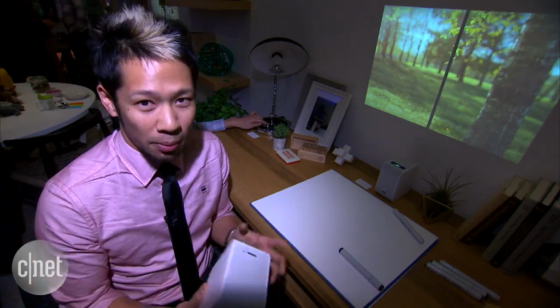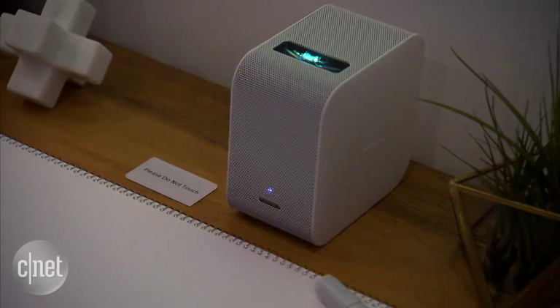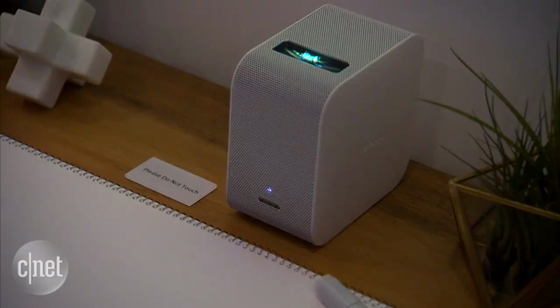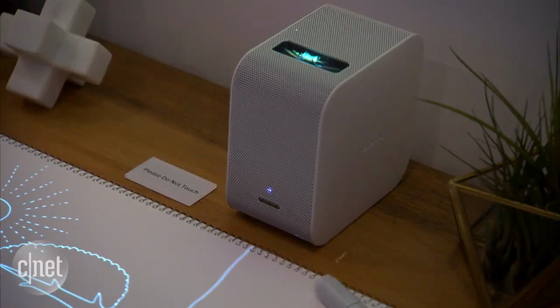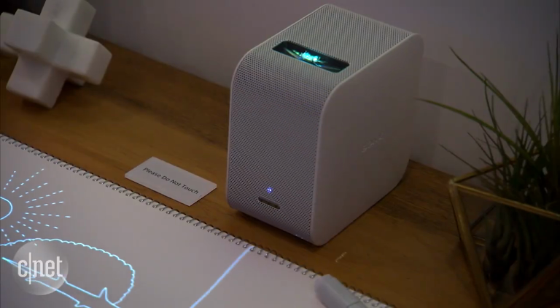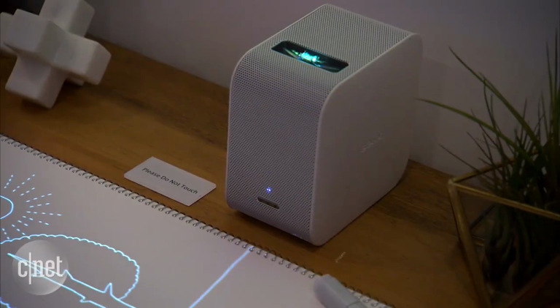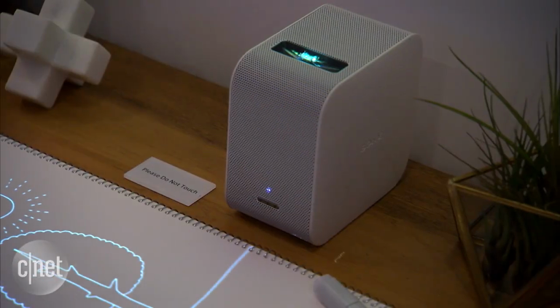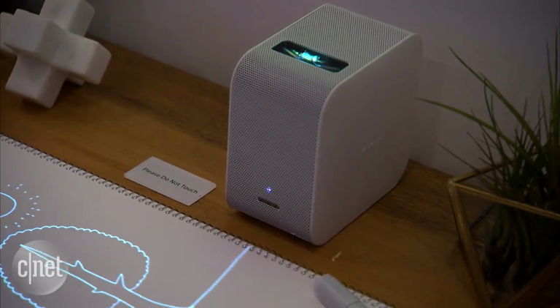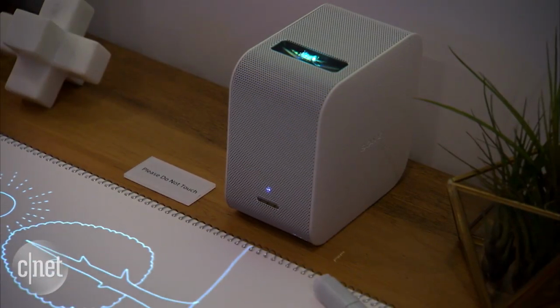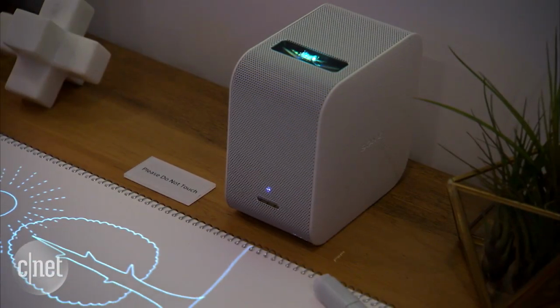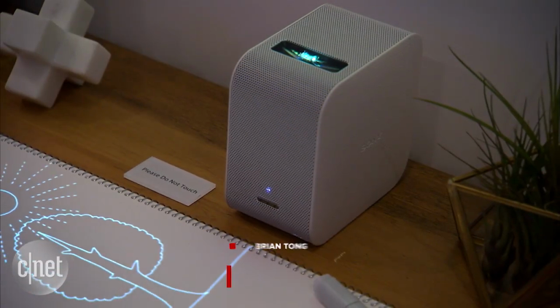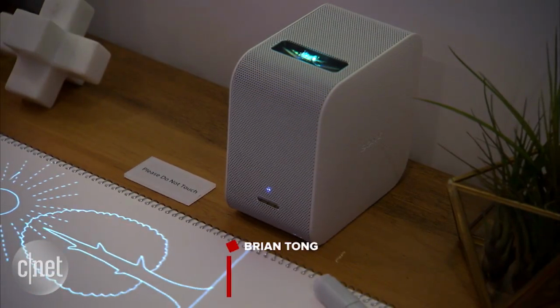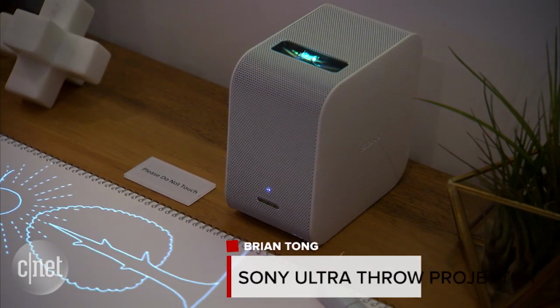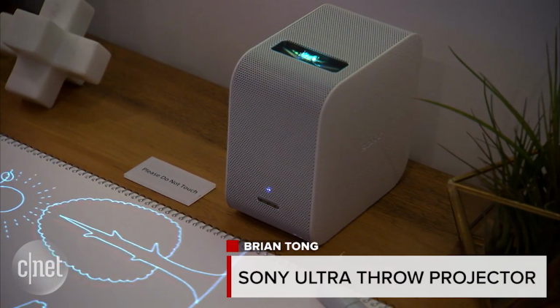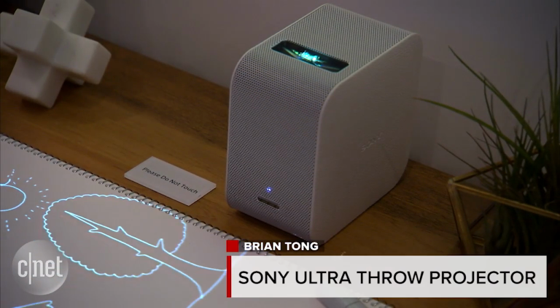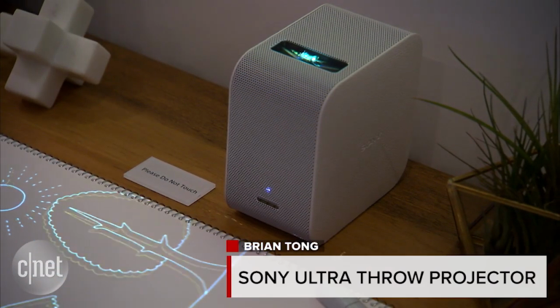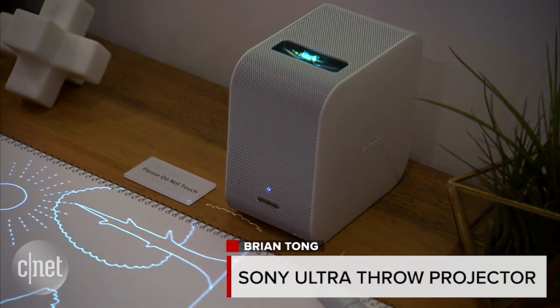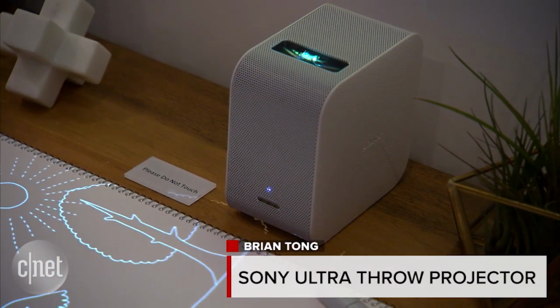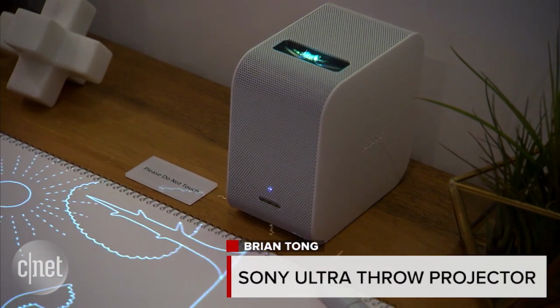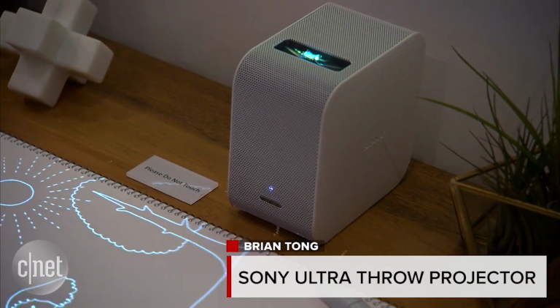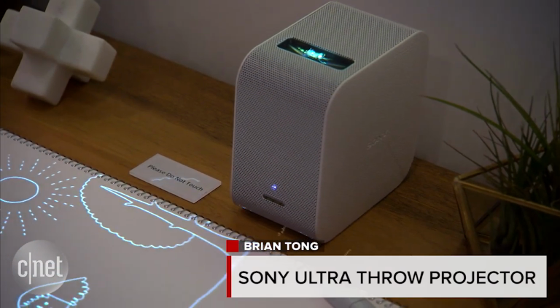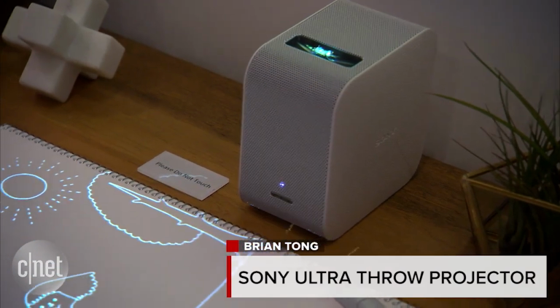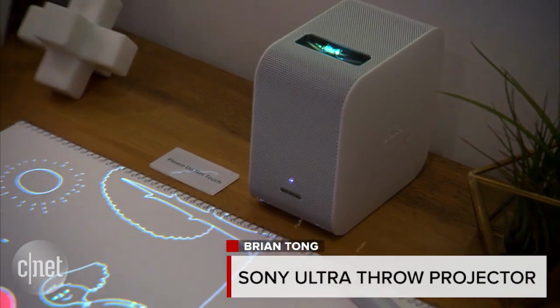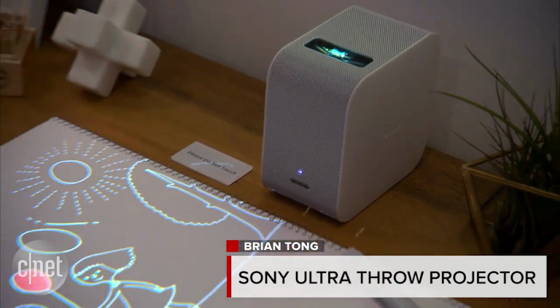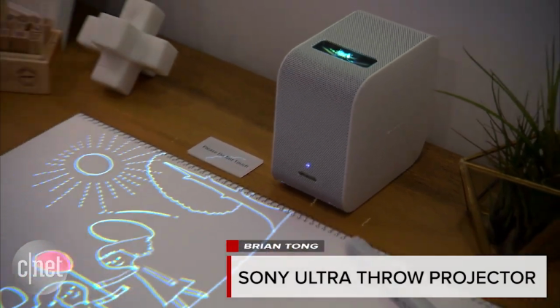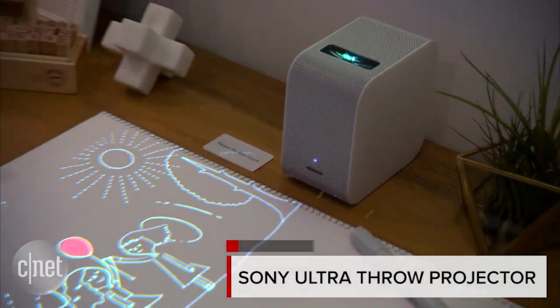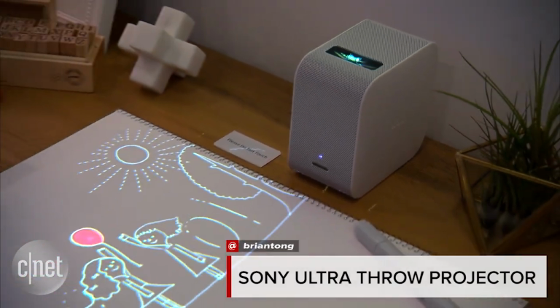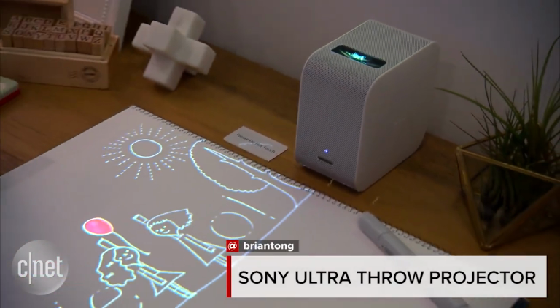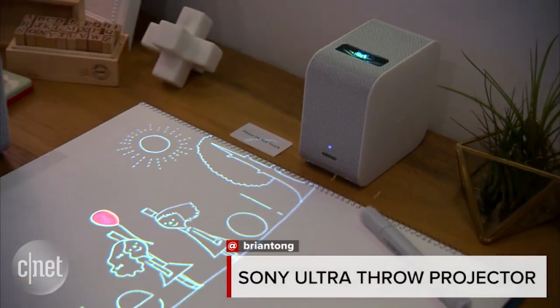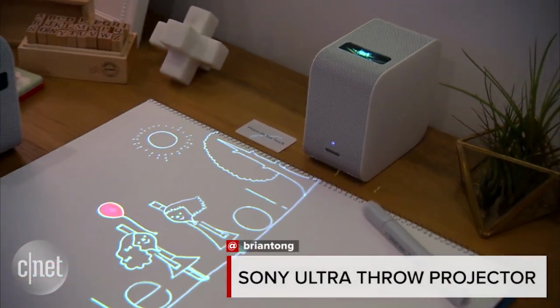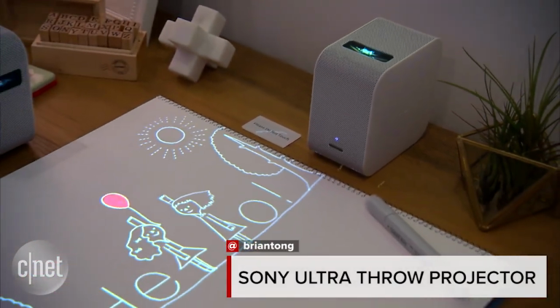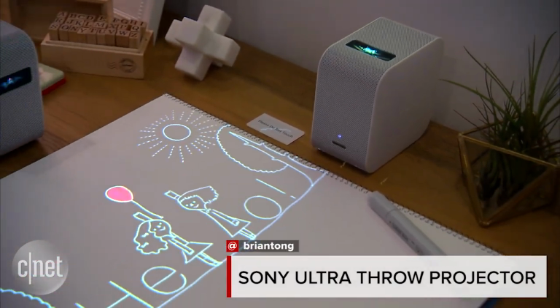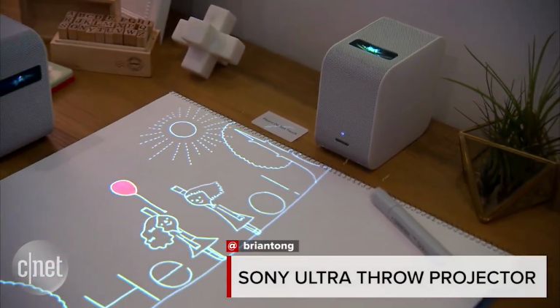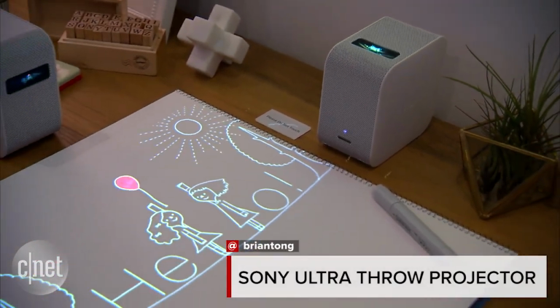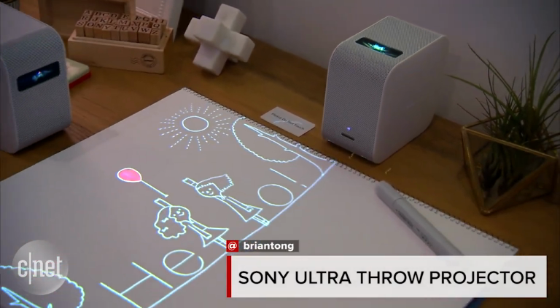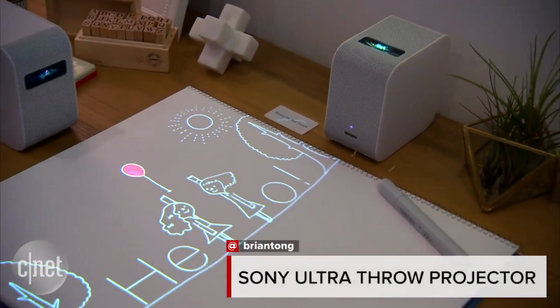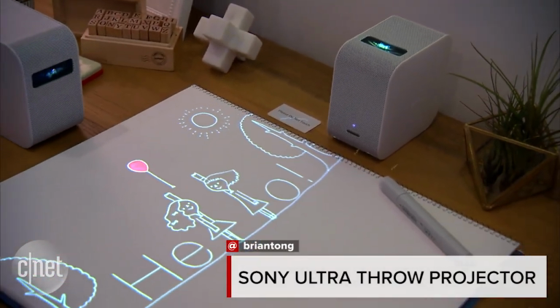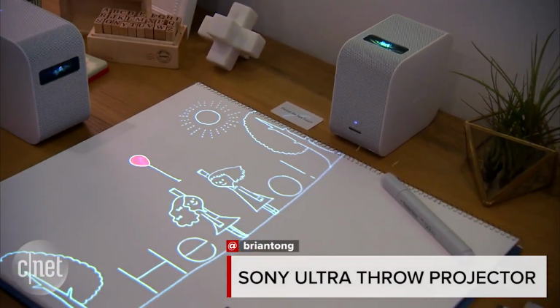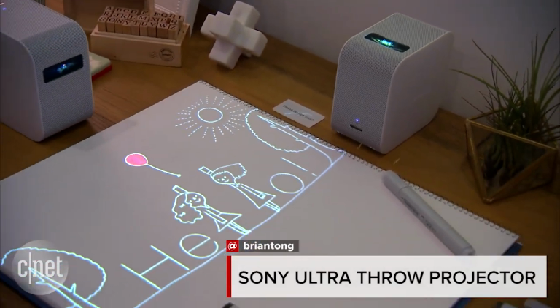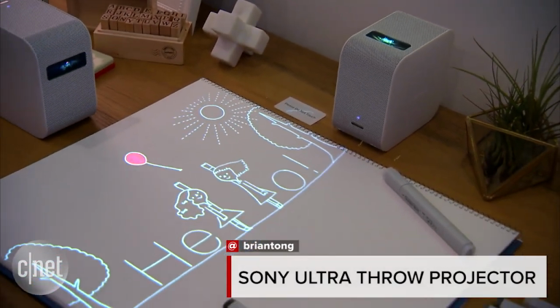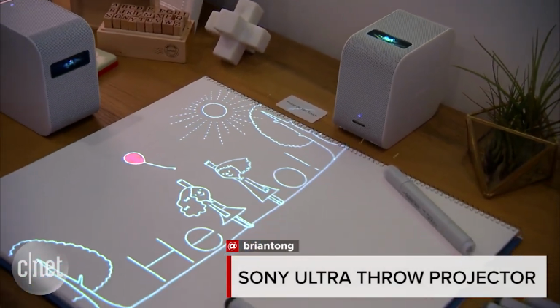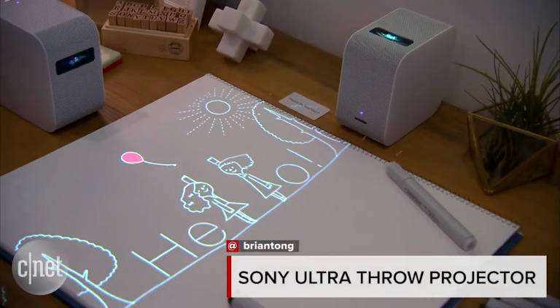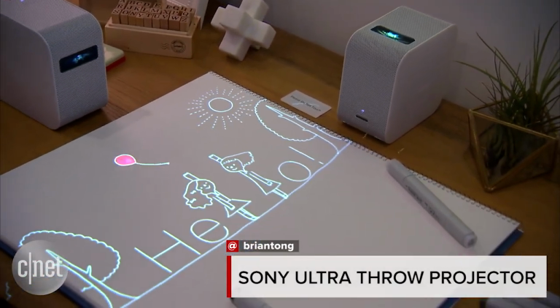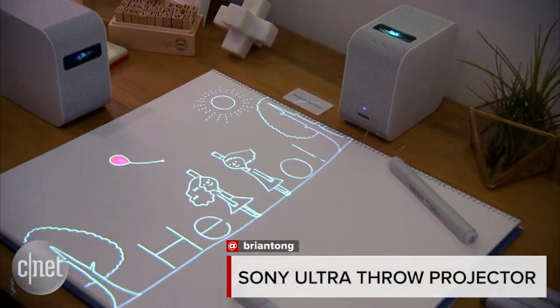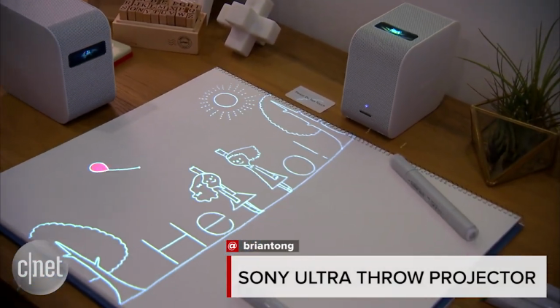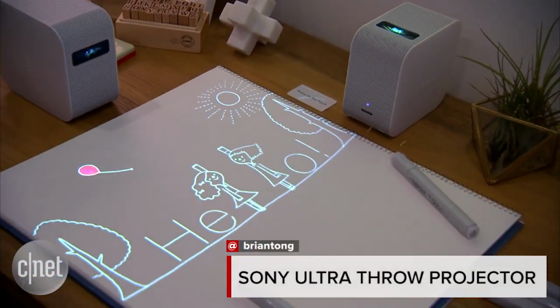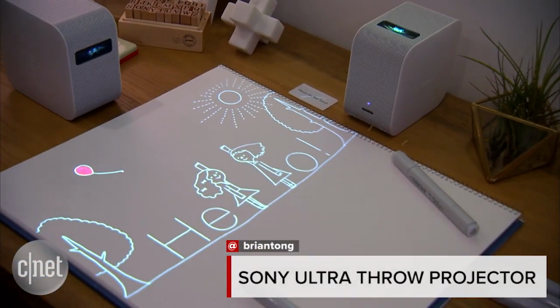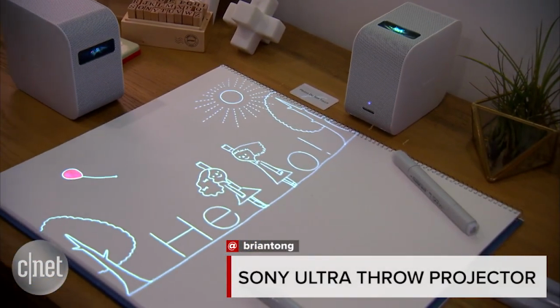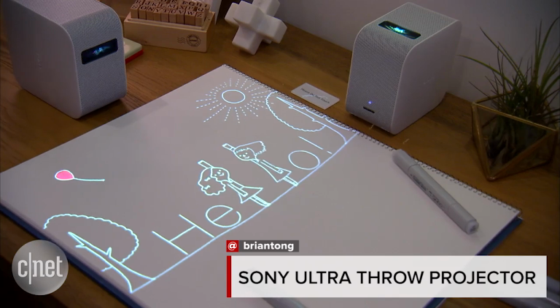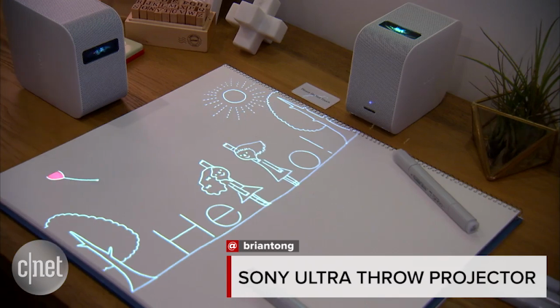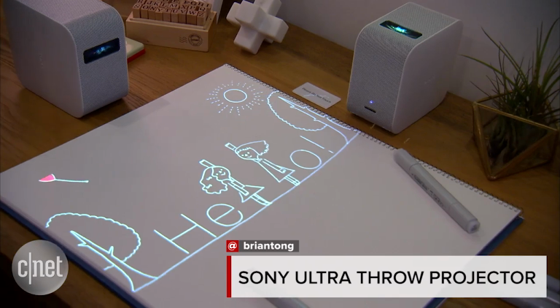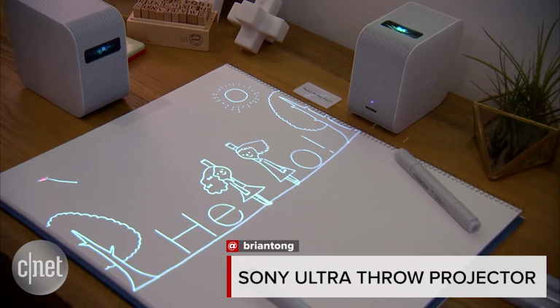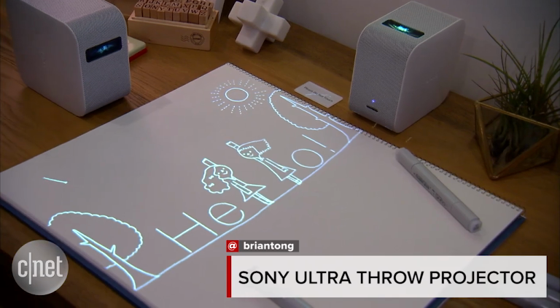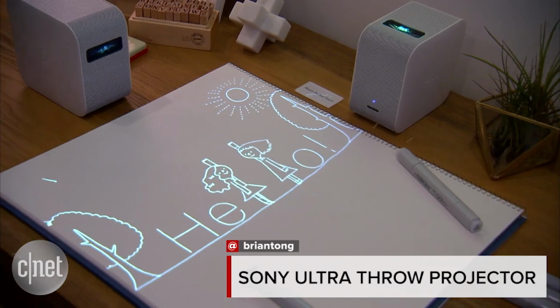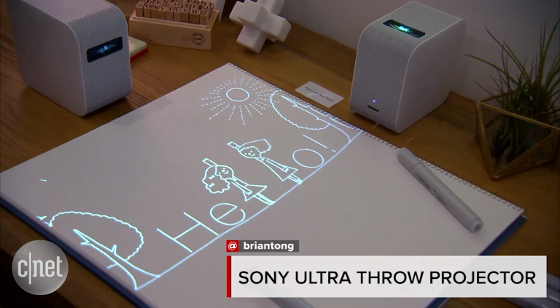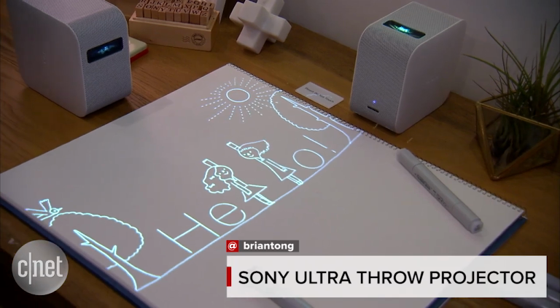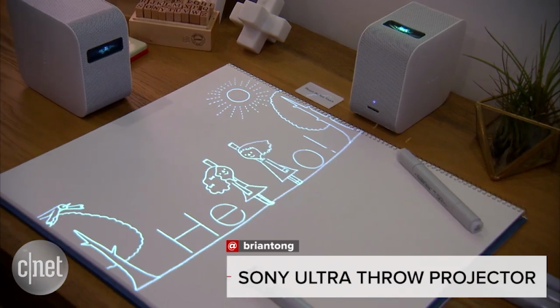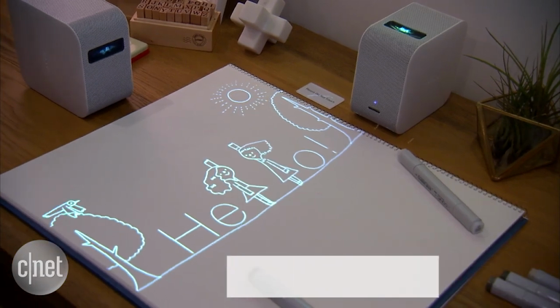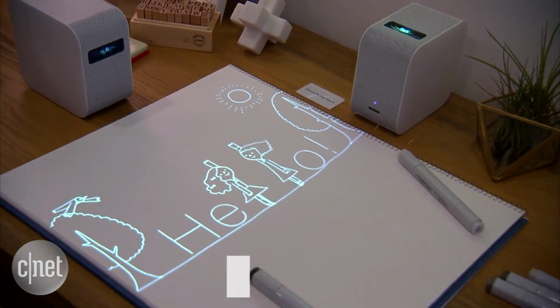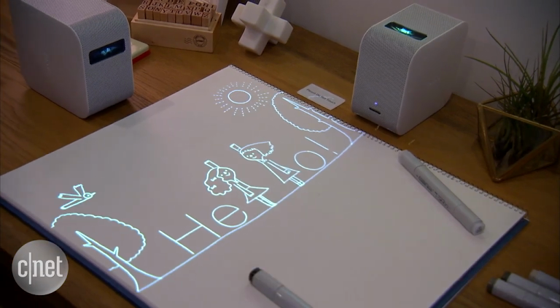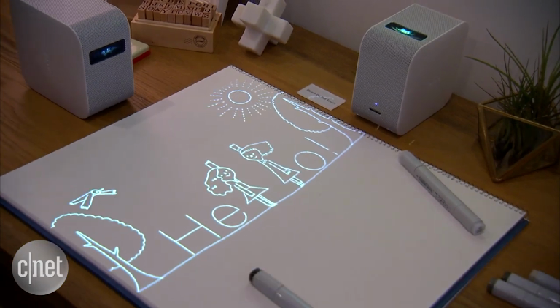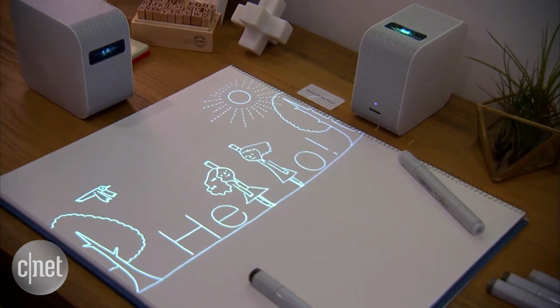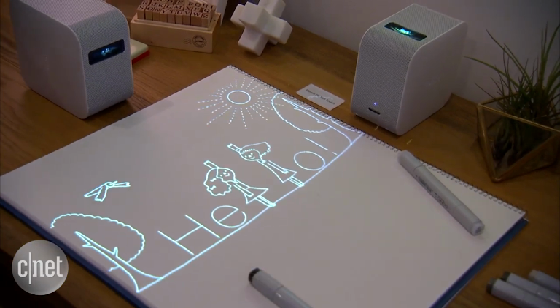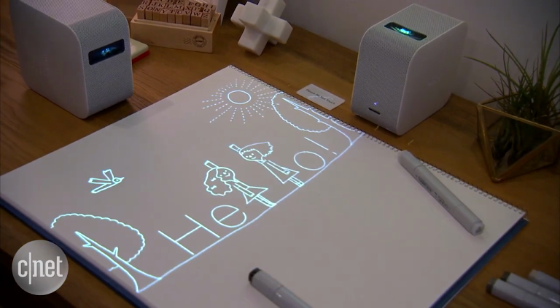But there you have it. This is Sony's Portable Ultra Short Throw Projector, coming out sometime in summer. No price yet, but can't wait to see these when they're out.